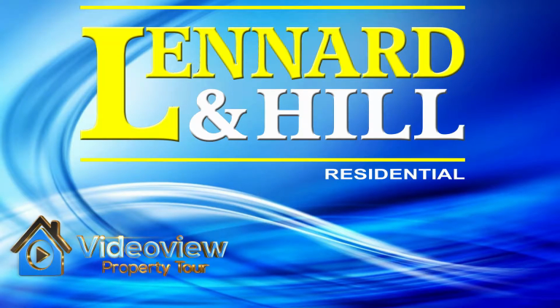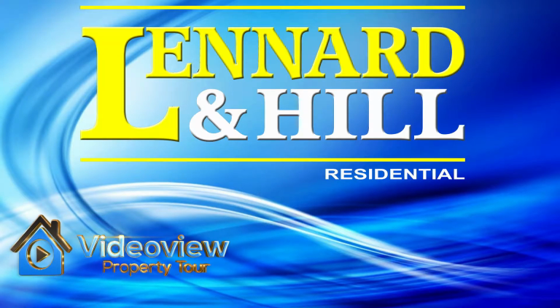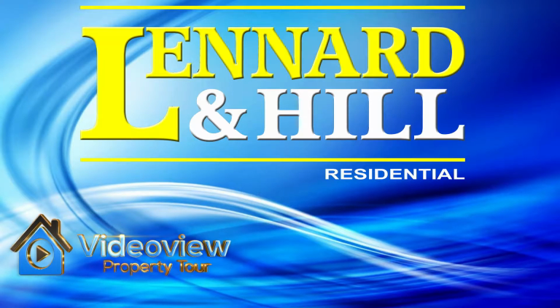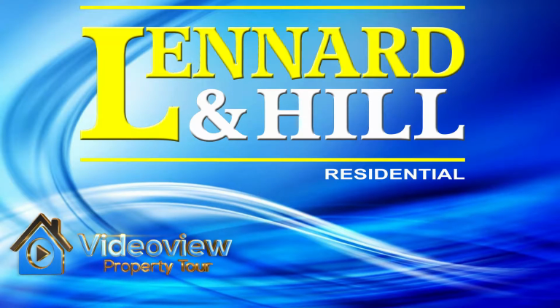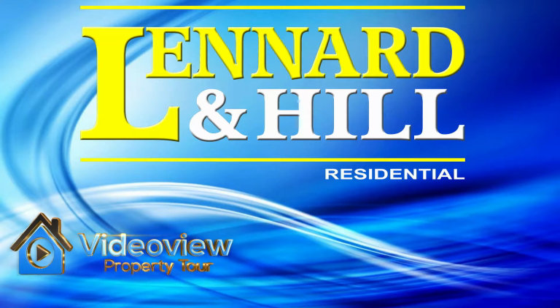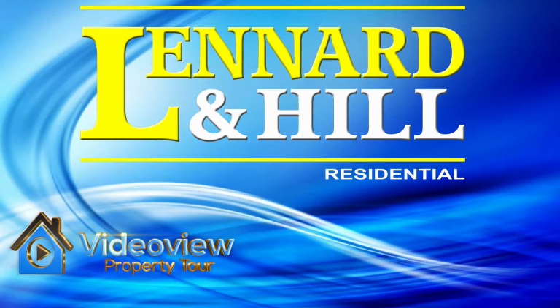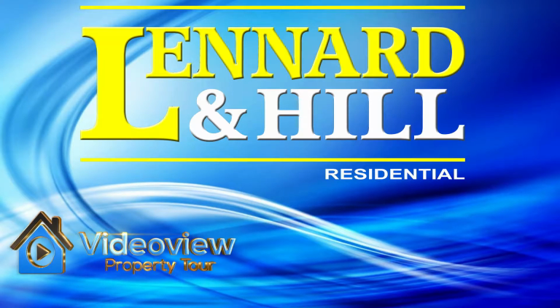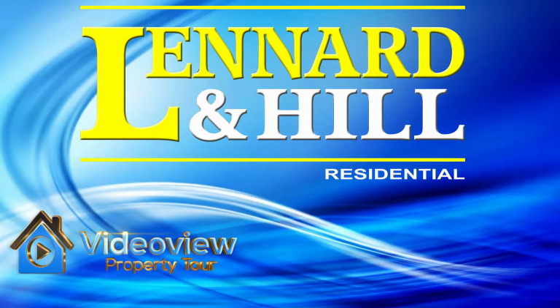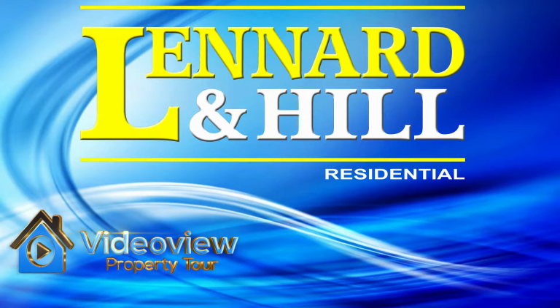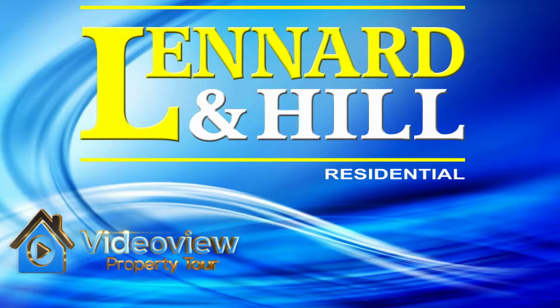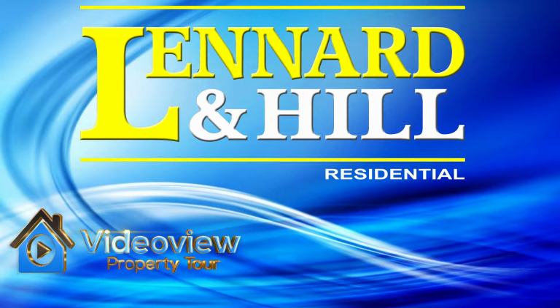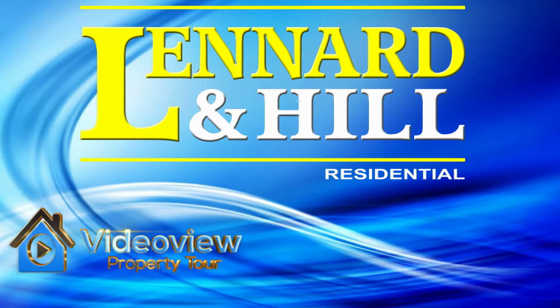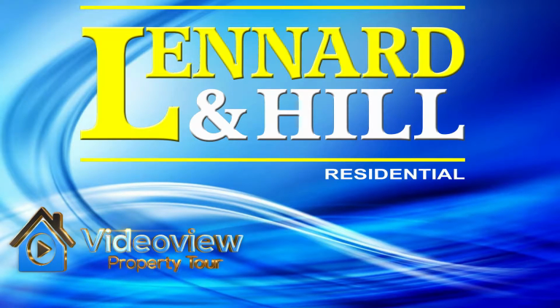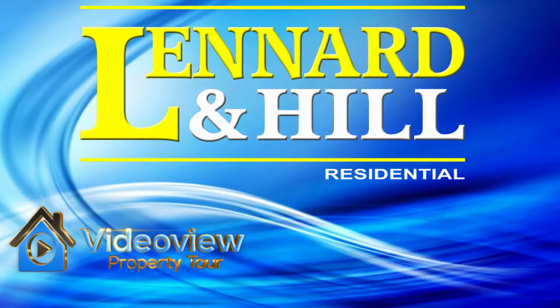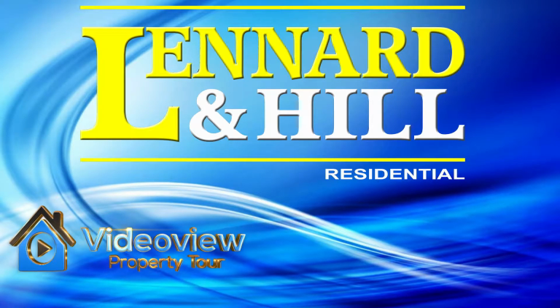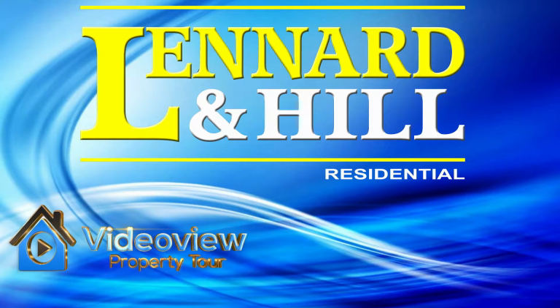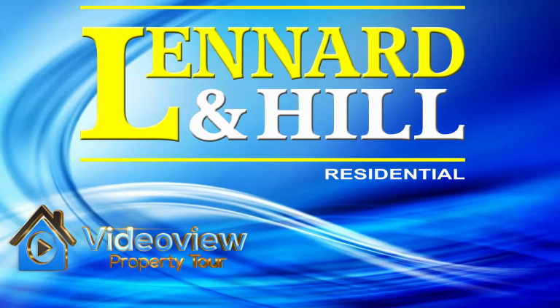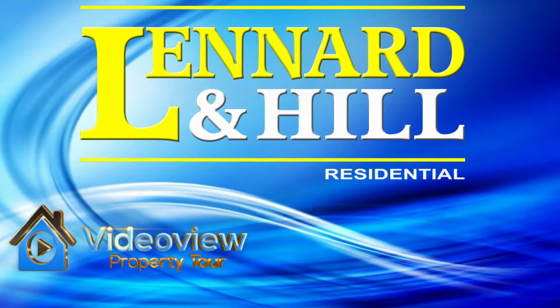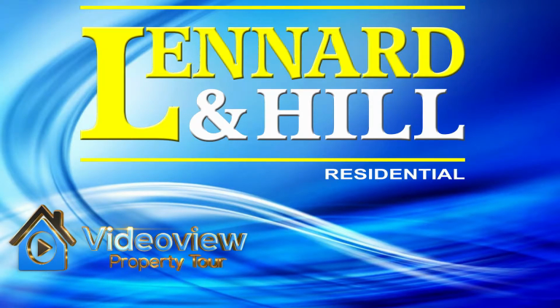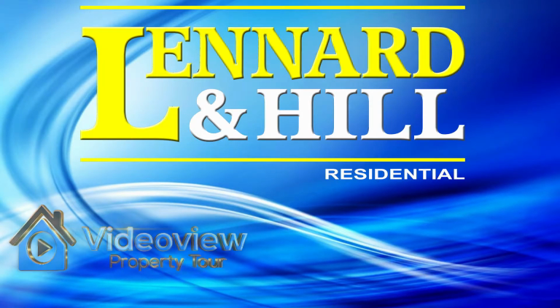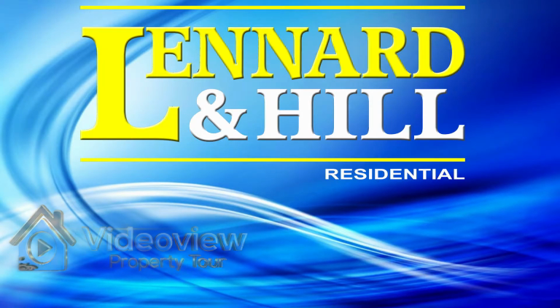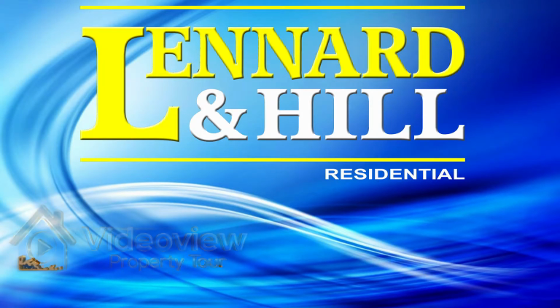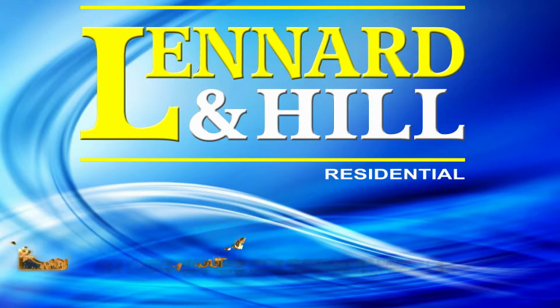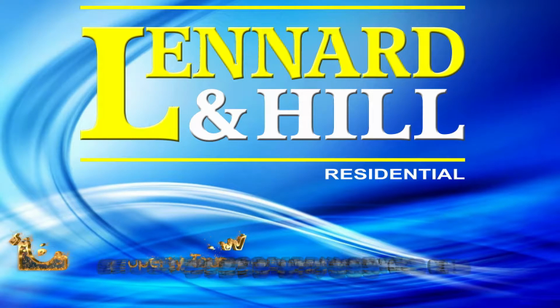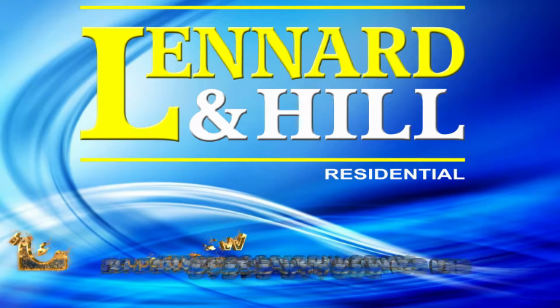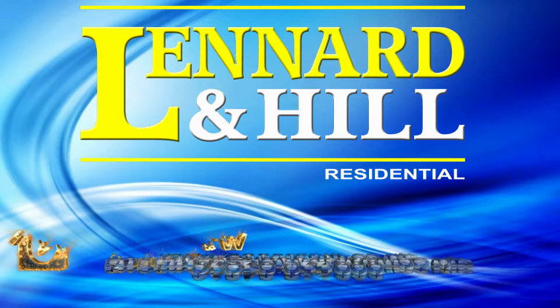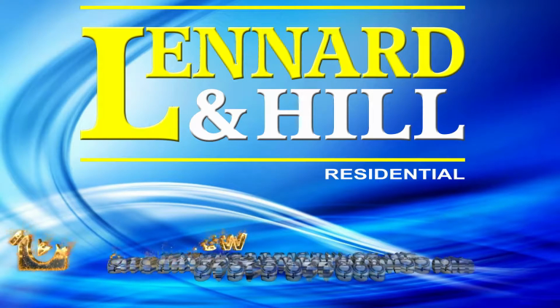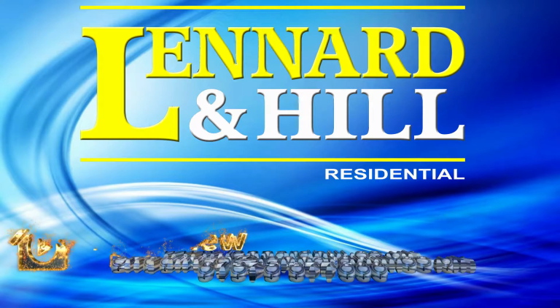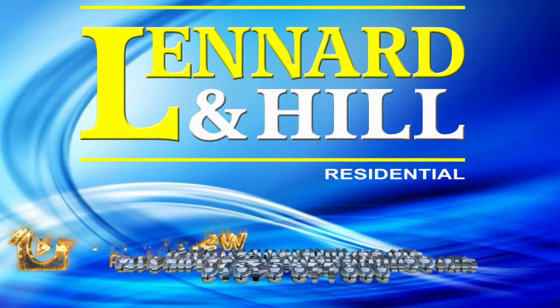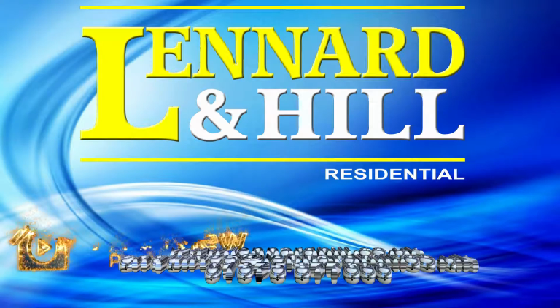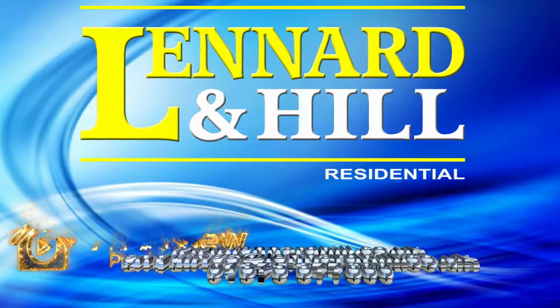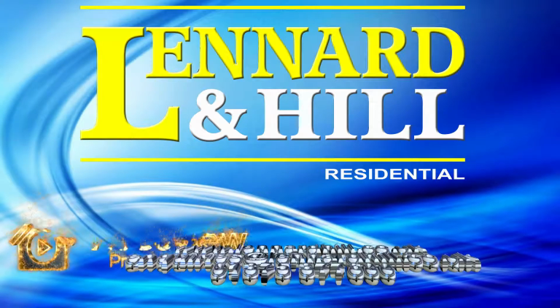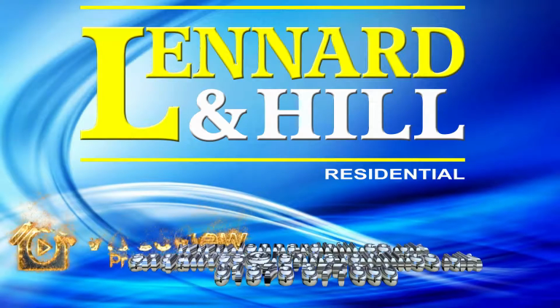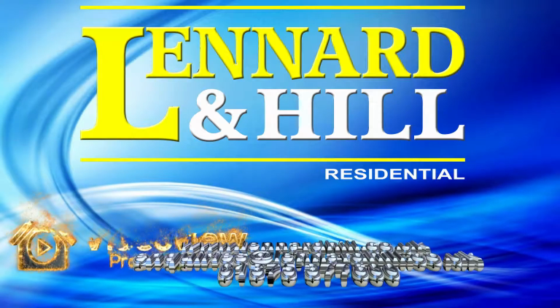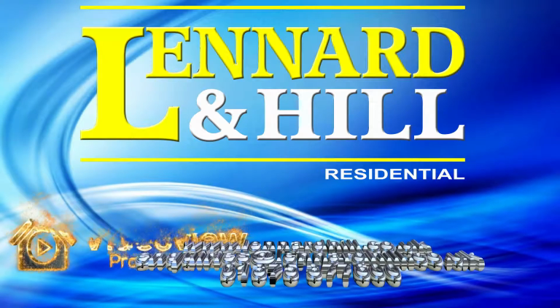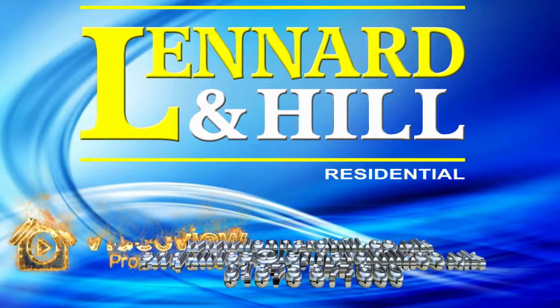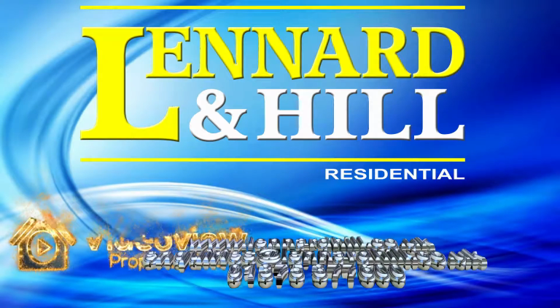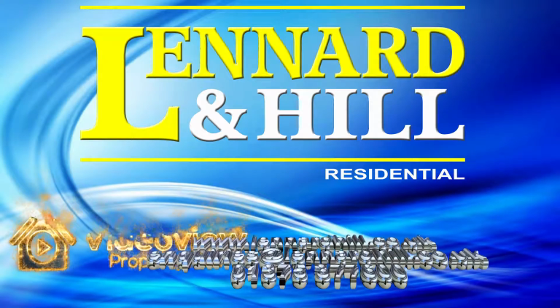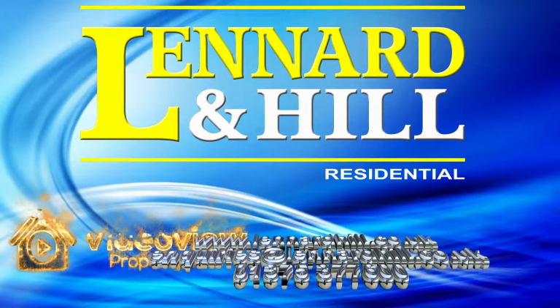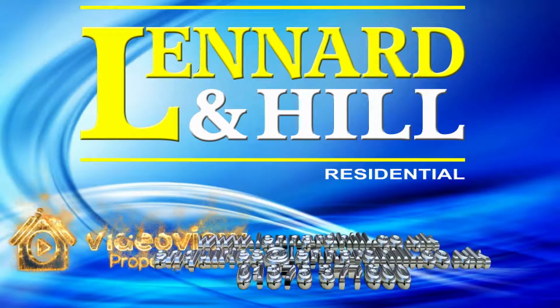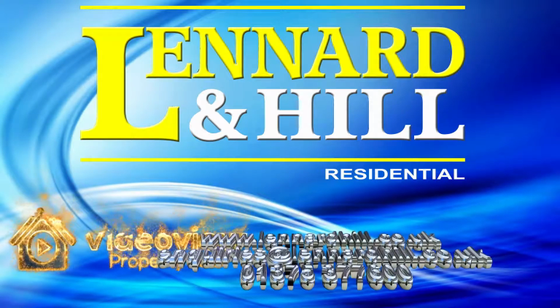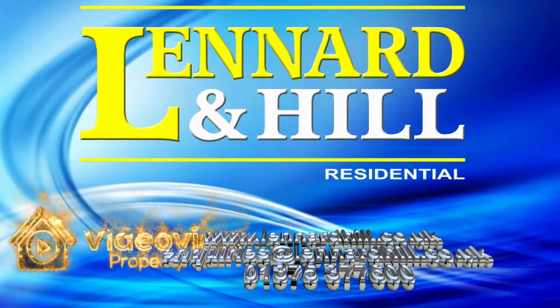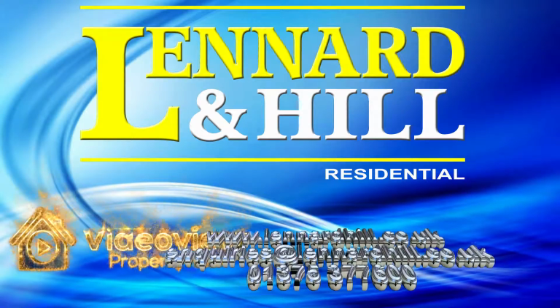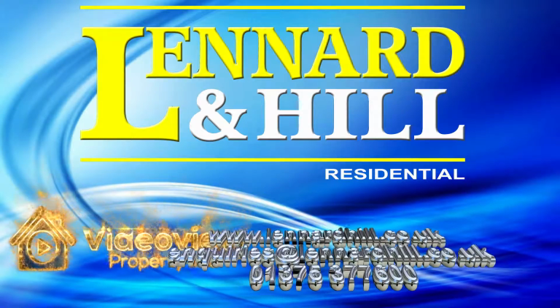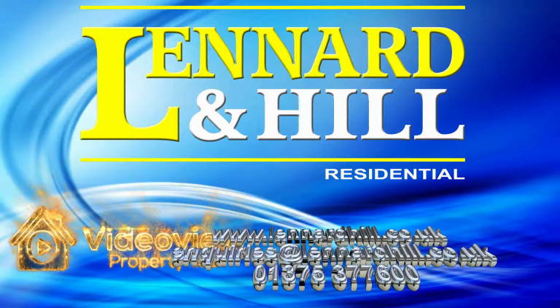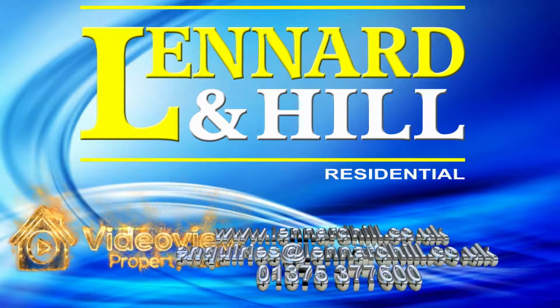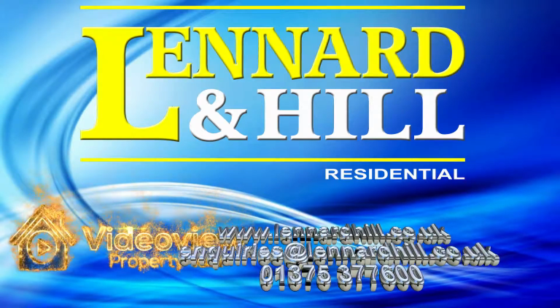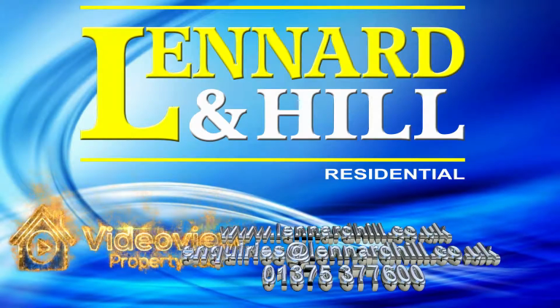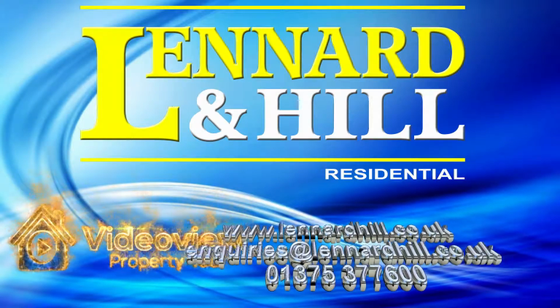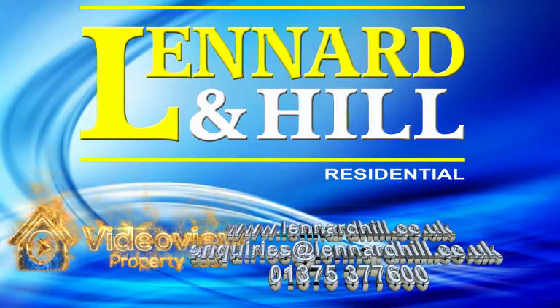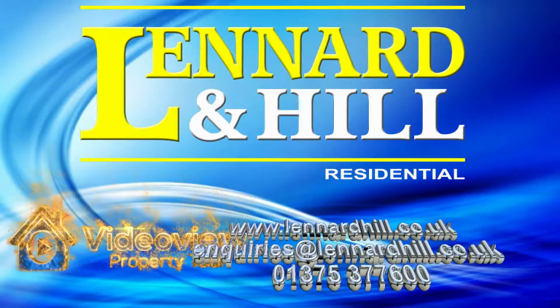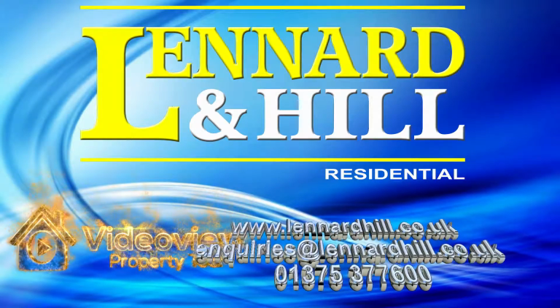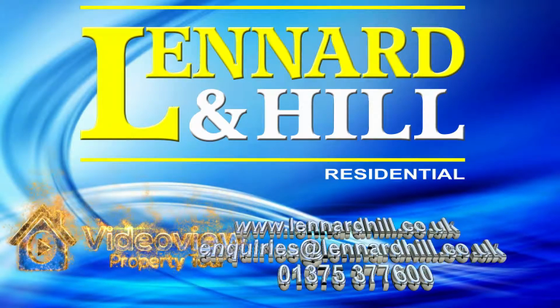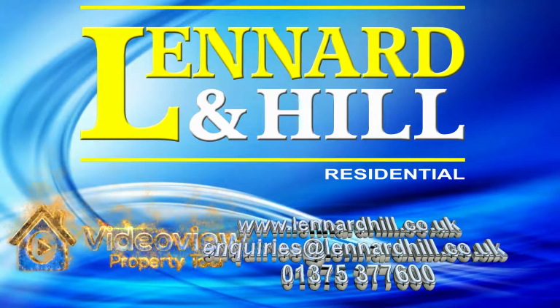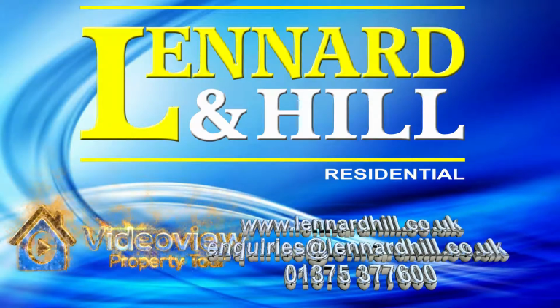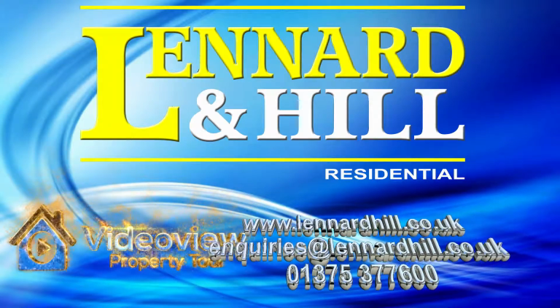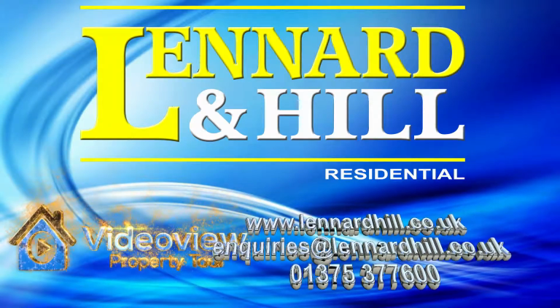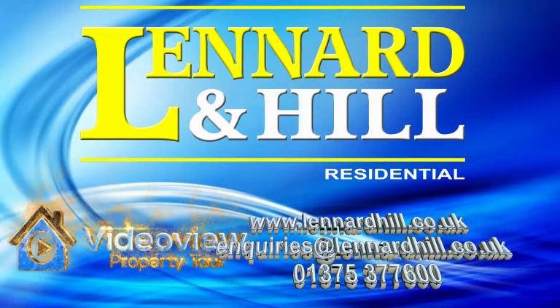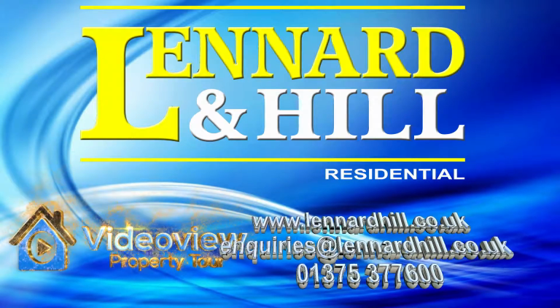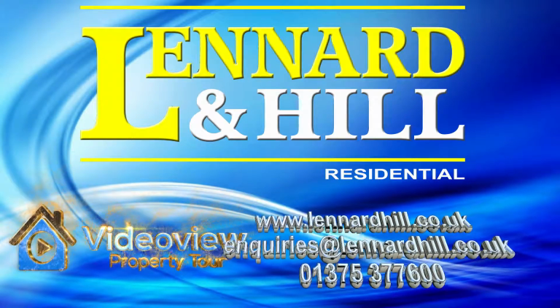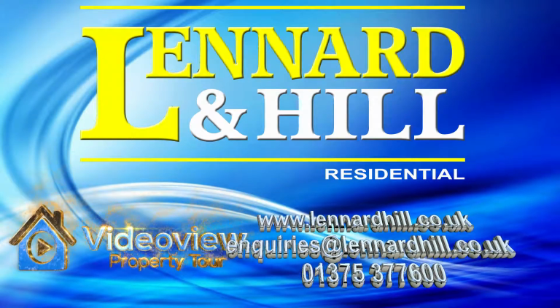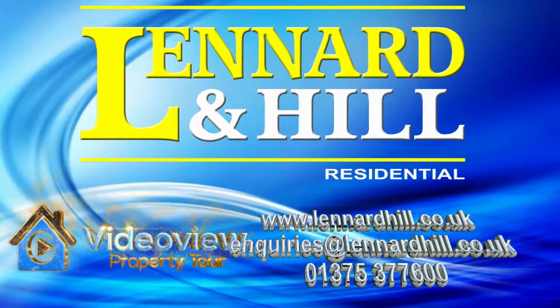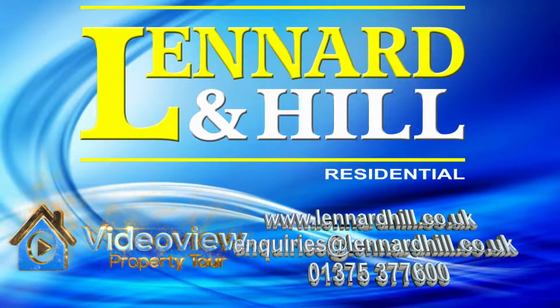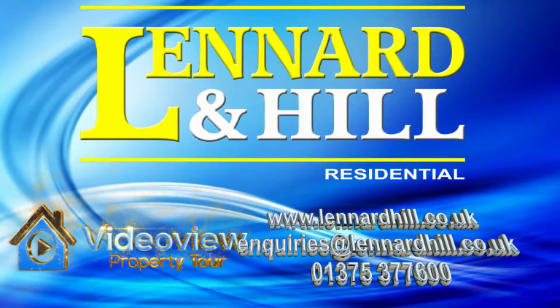Thank you for watching VideoView. We'd love to hear from you if you have any questions relating to this property or our marketing services.